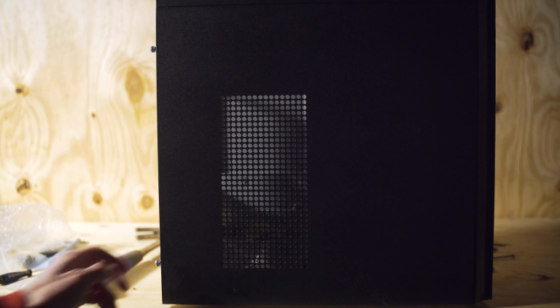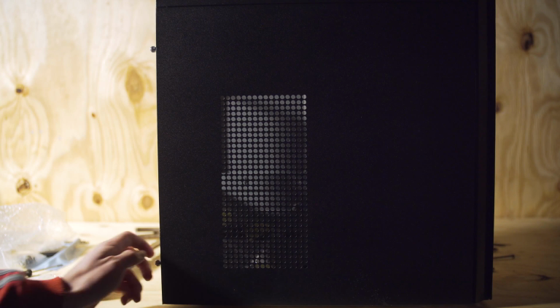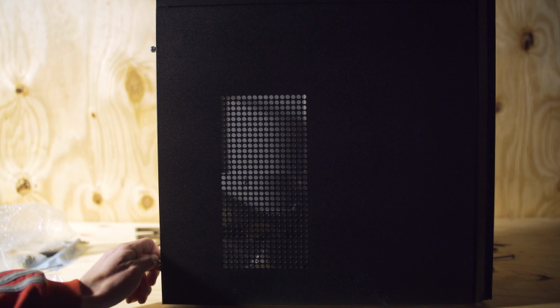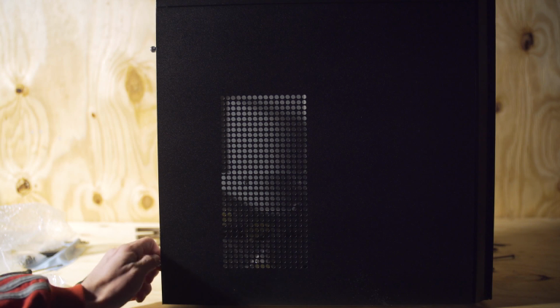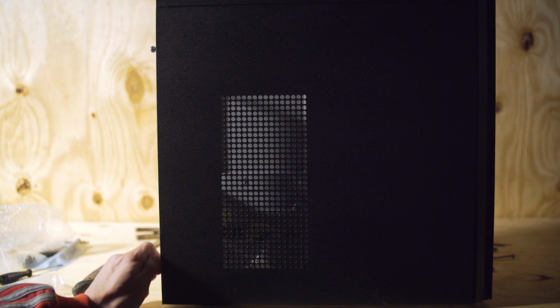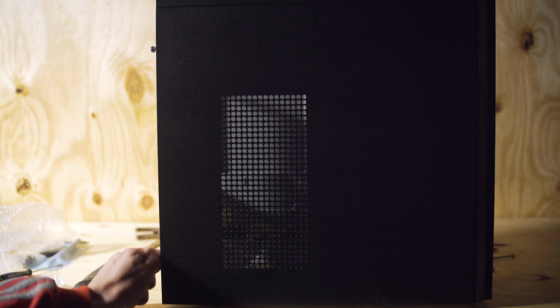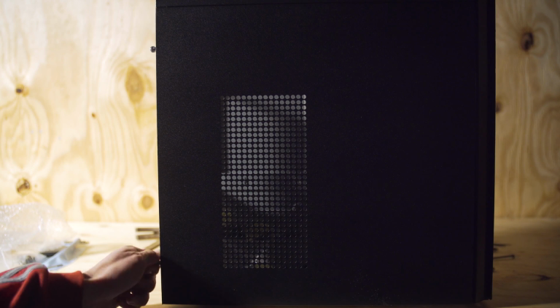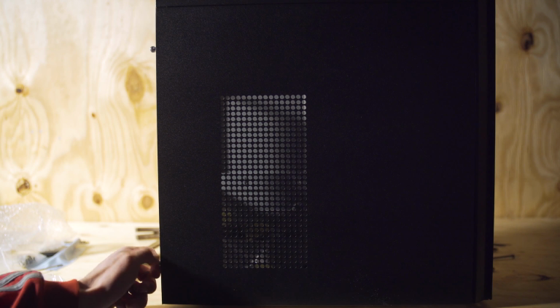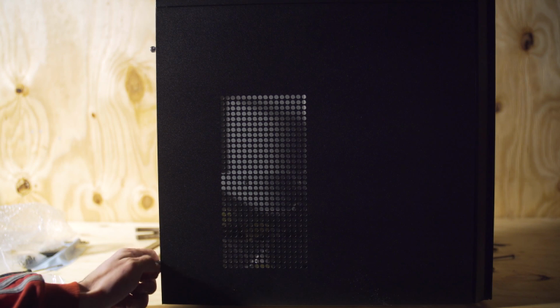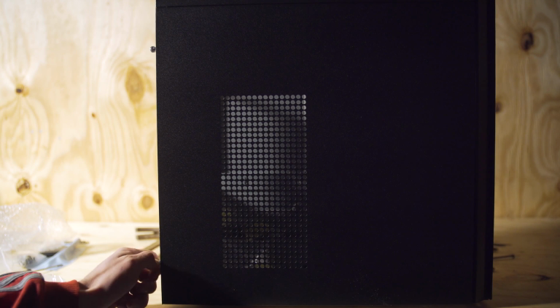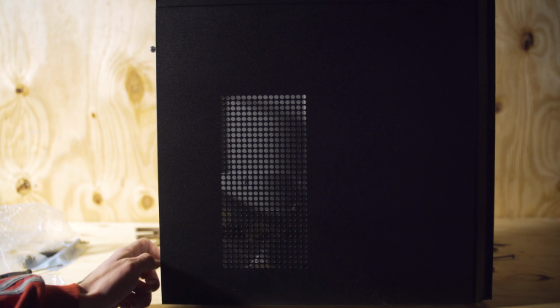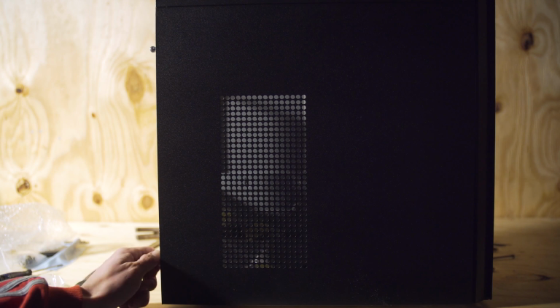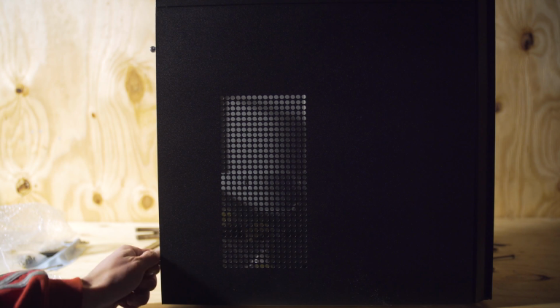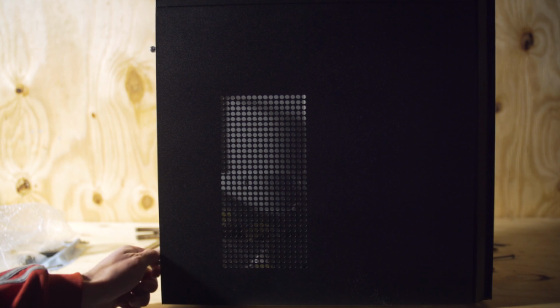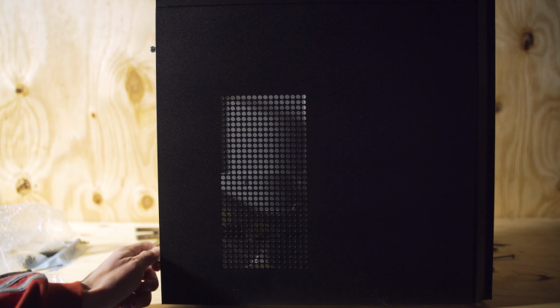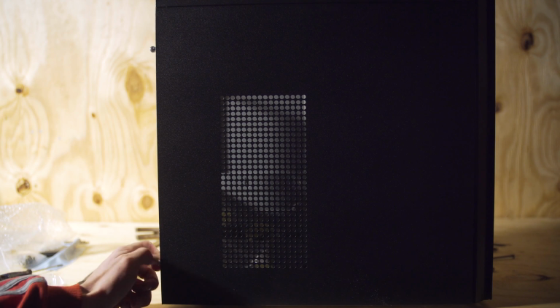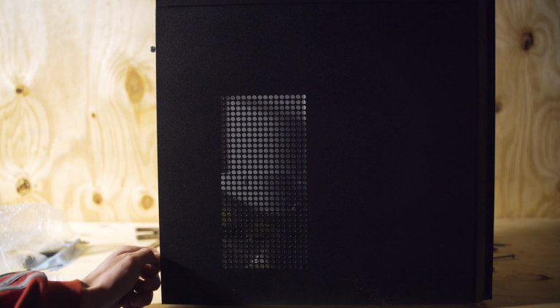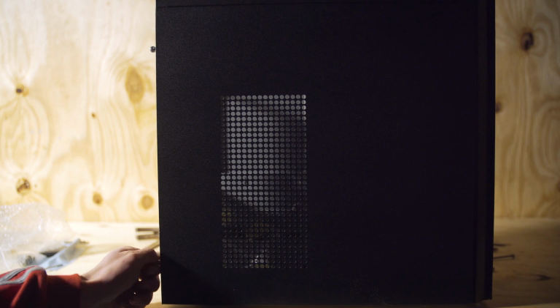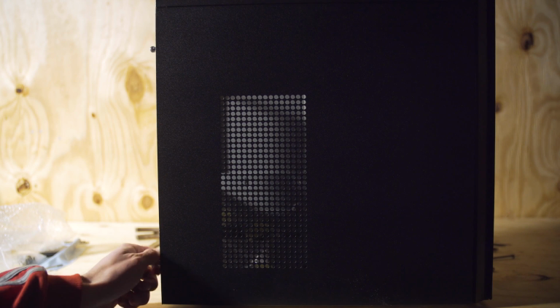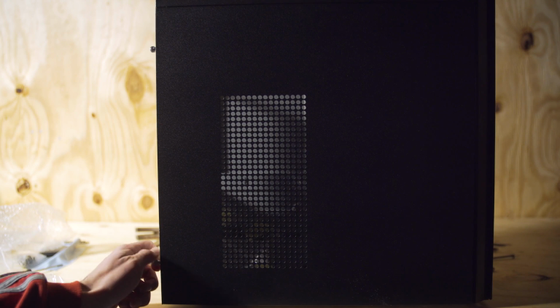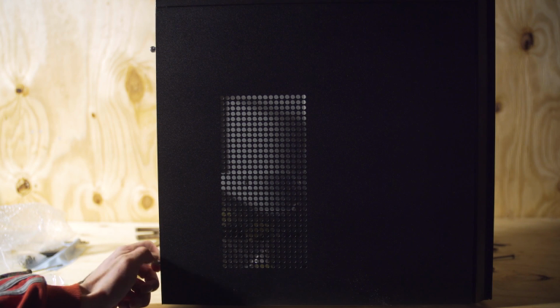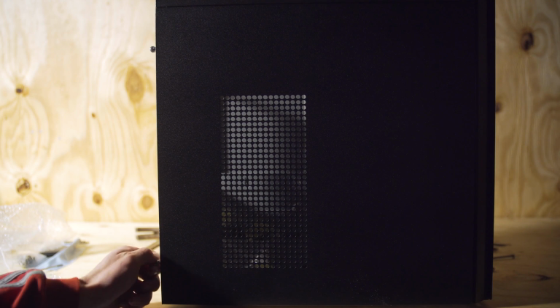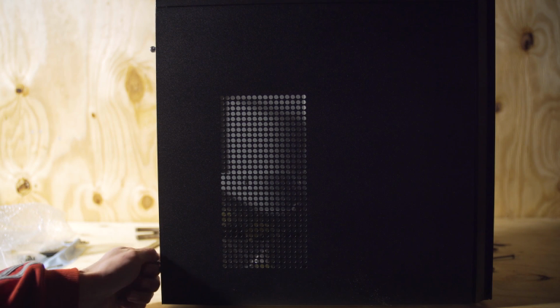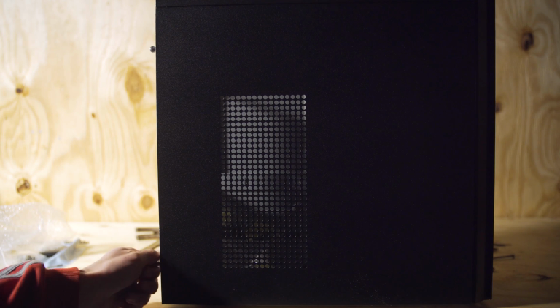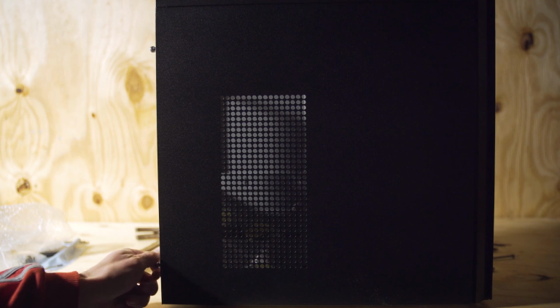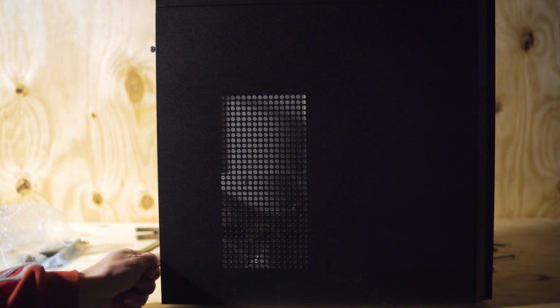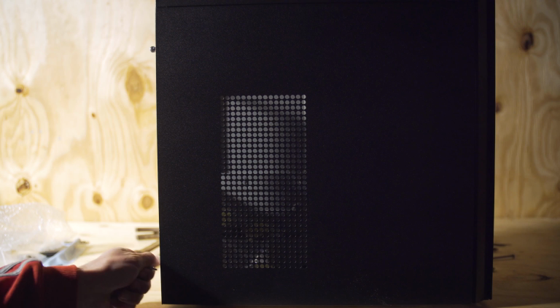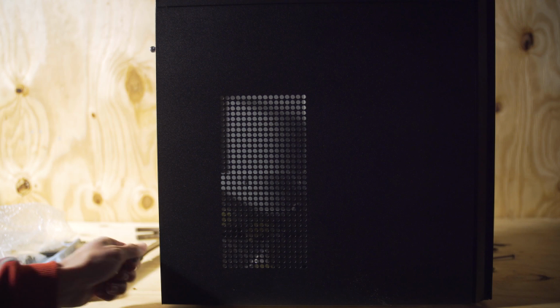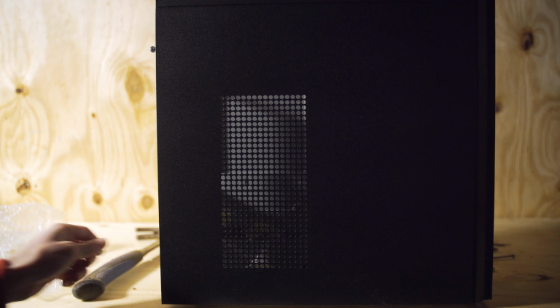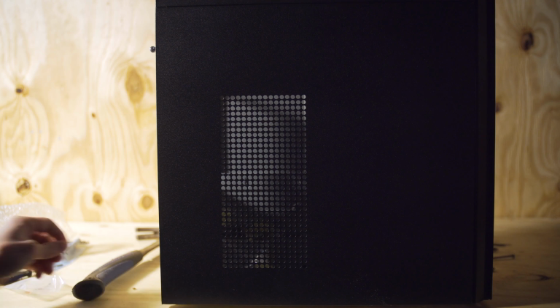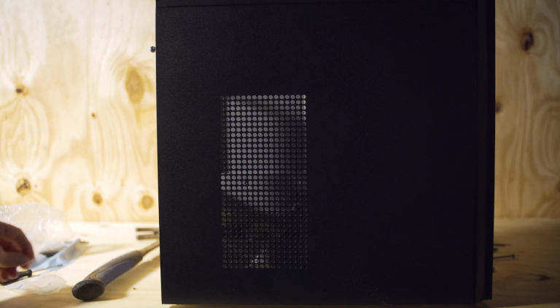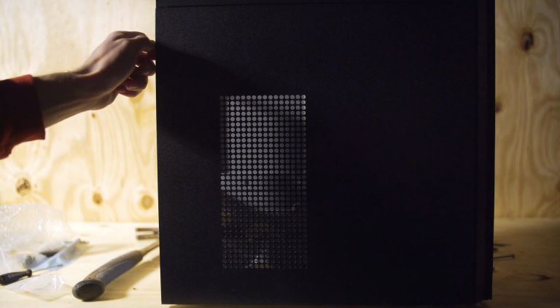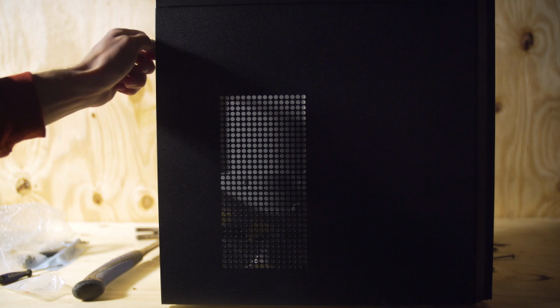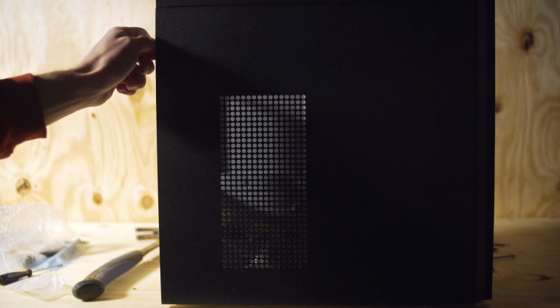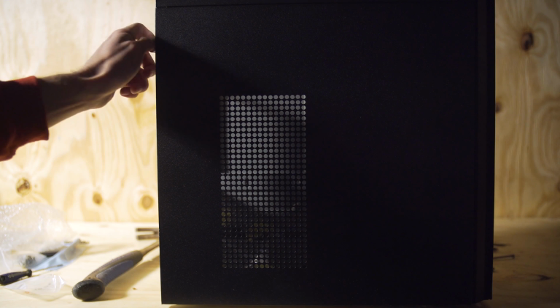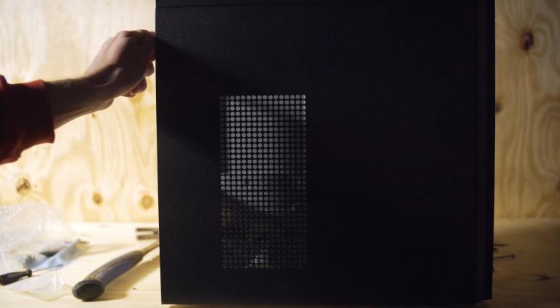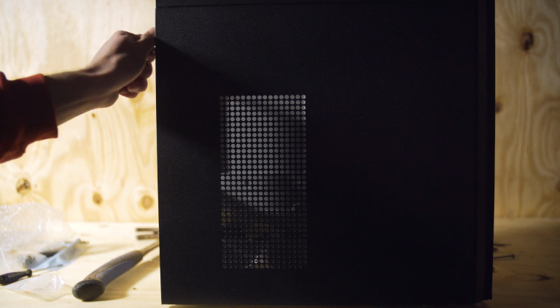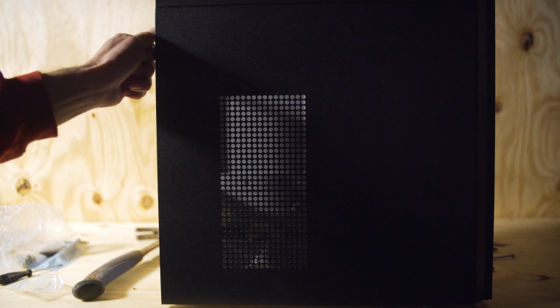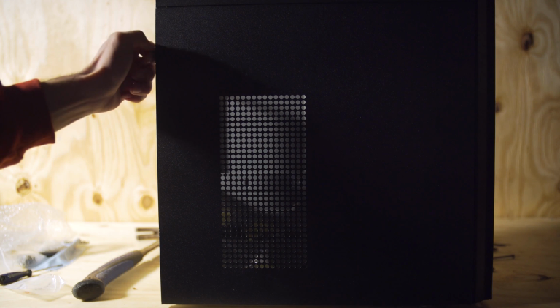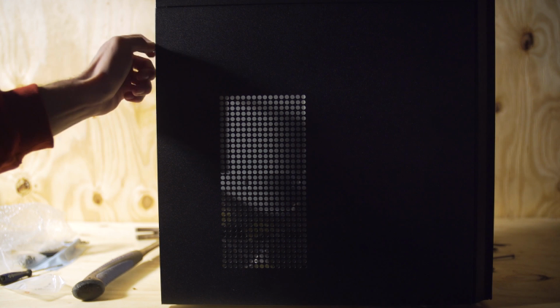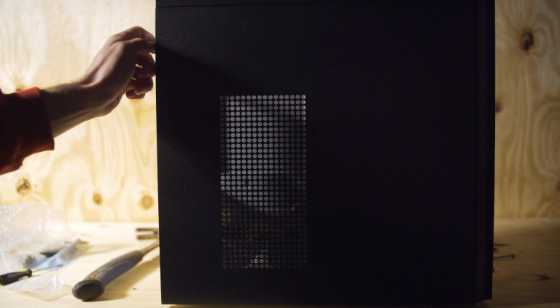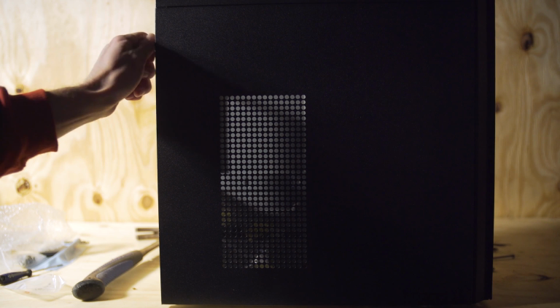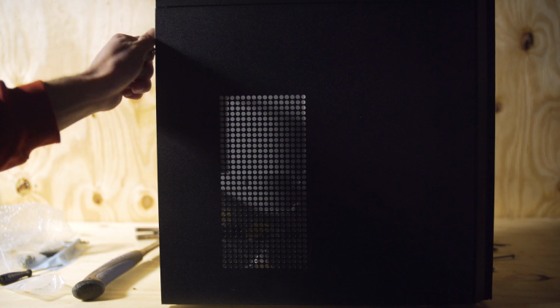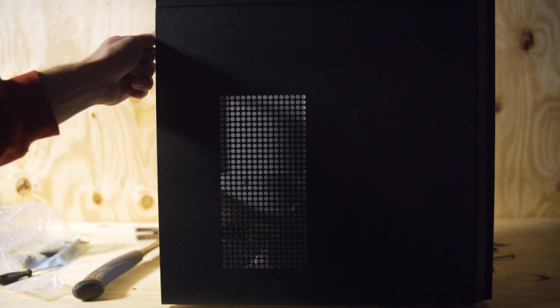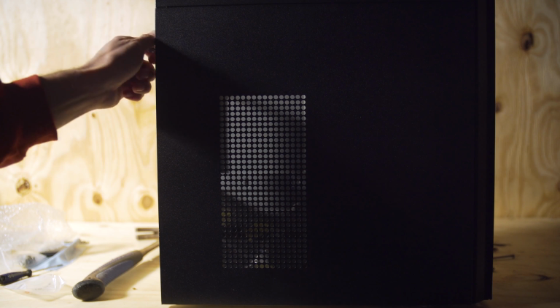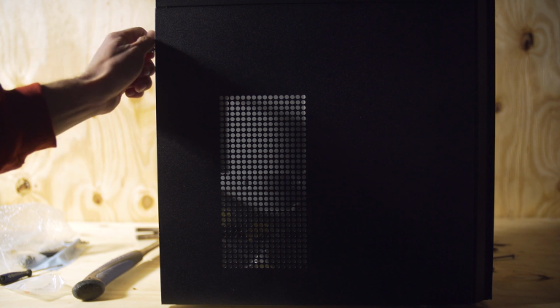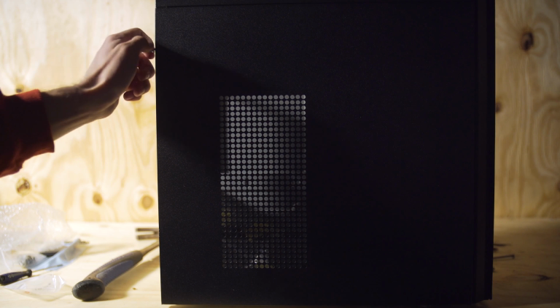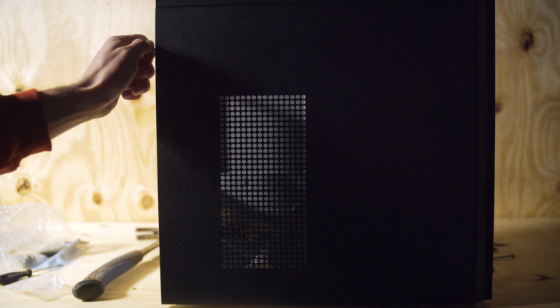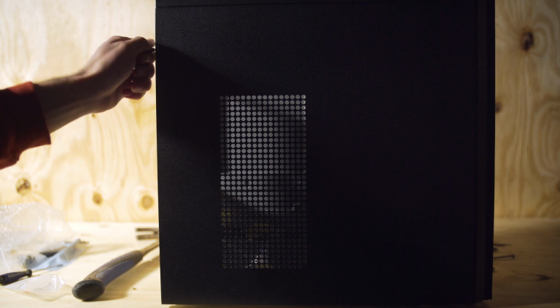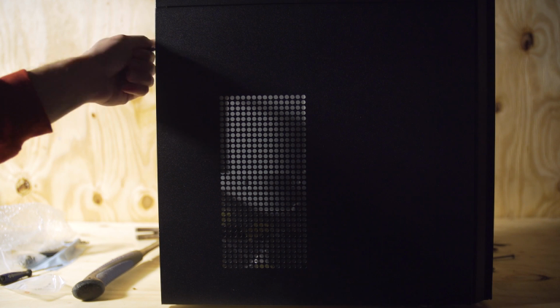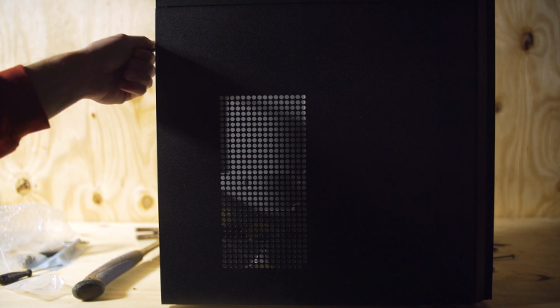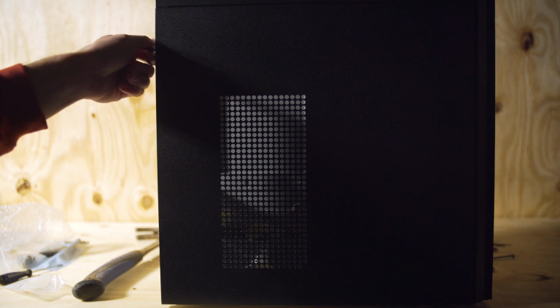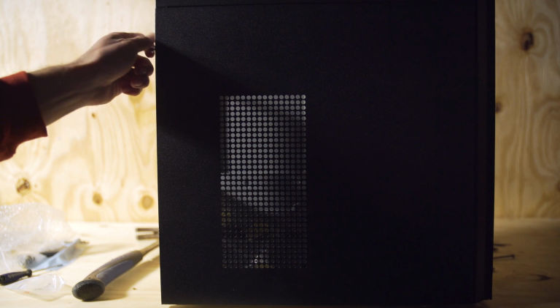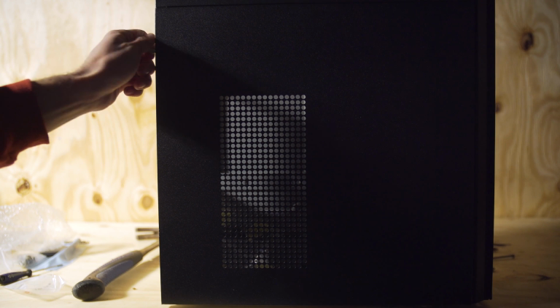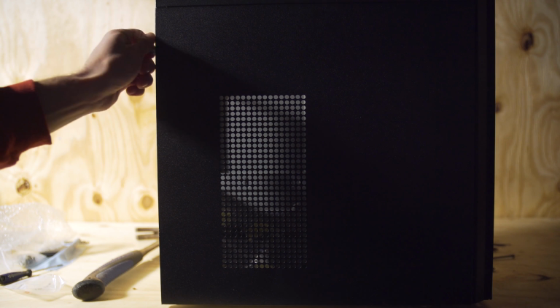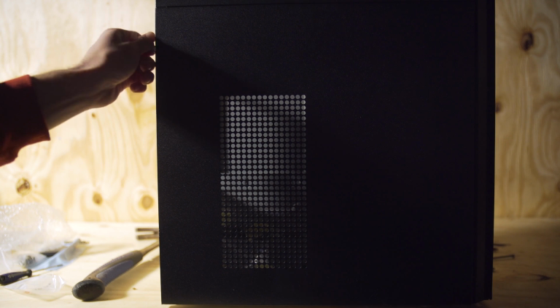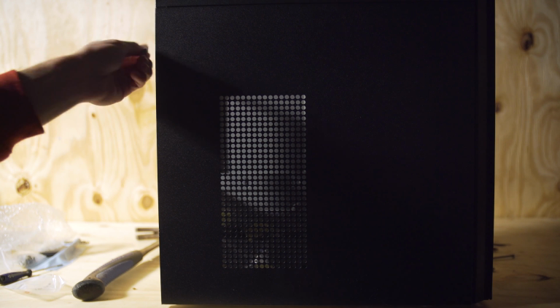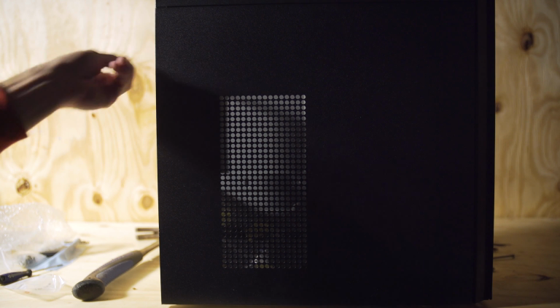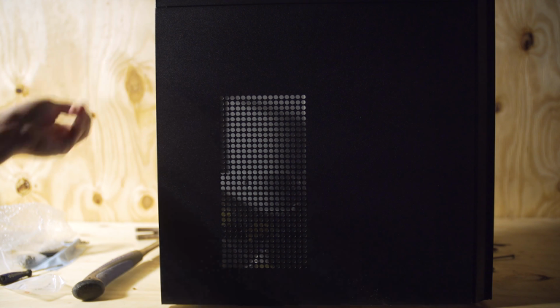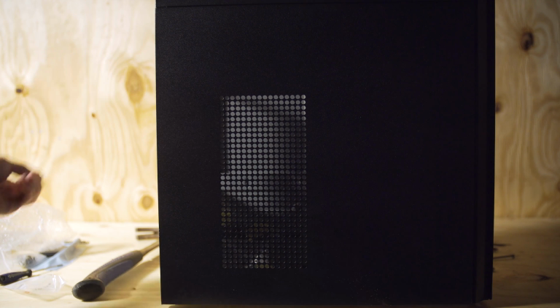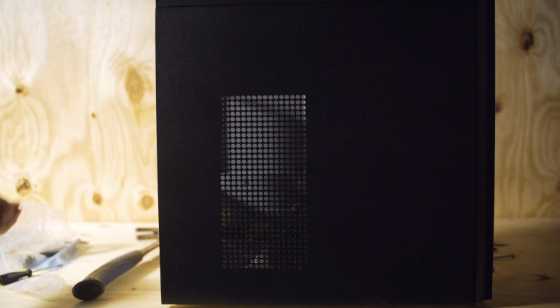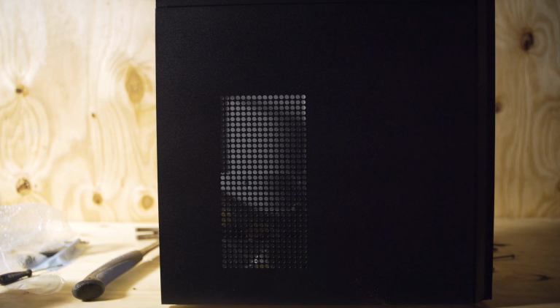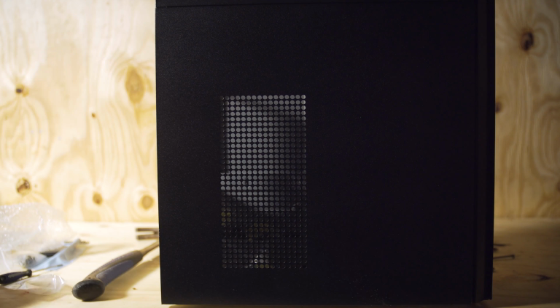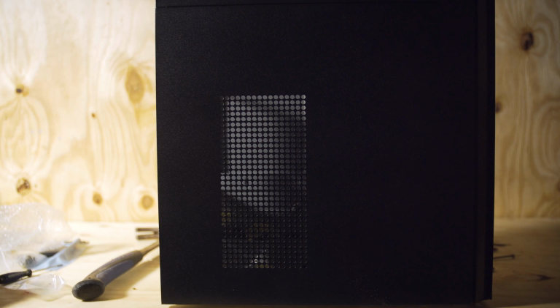First we need to take off the side panels to get inside the case. Simply unscrew the two screws and the side panel should pop off easily.